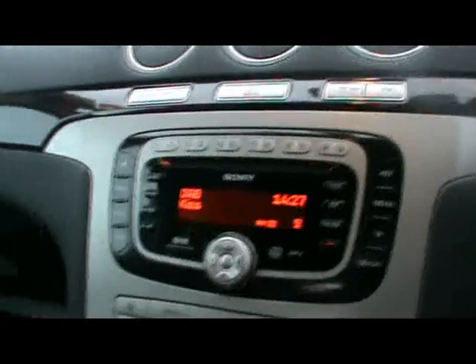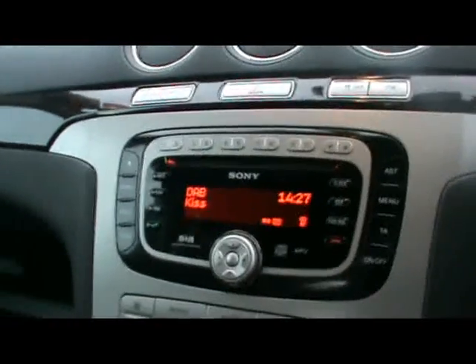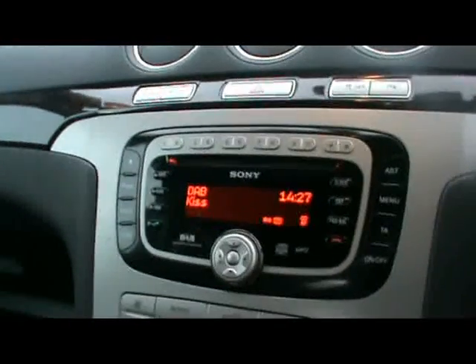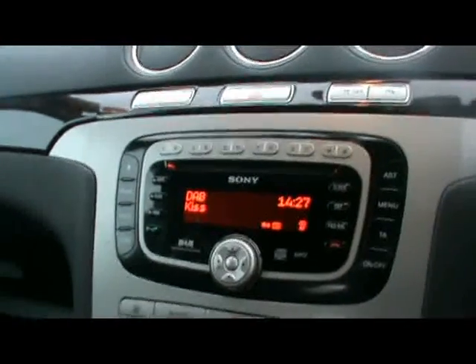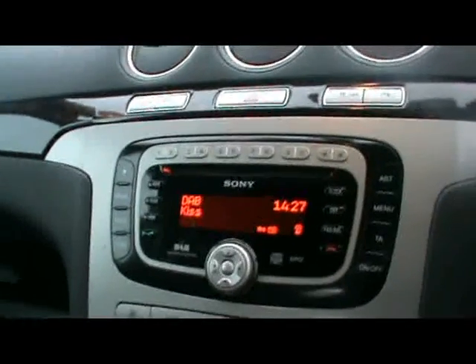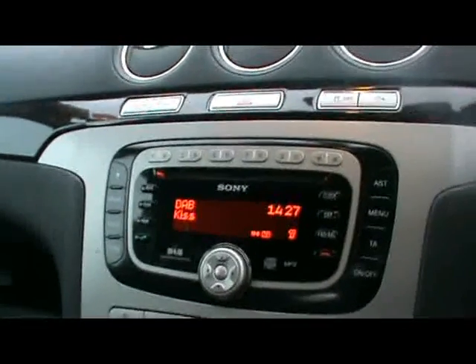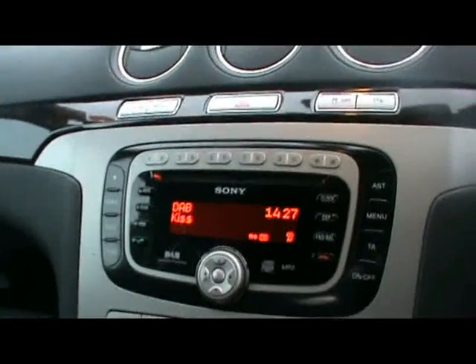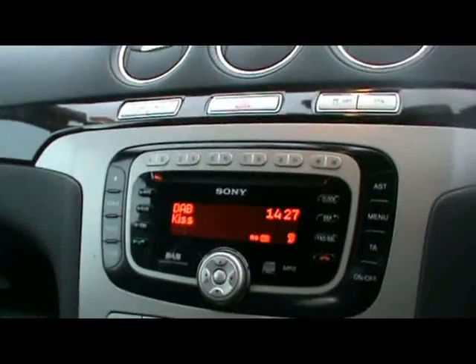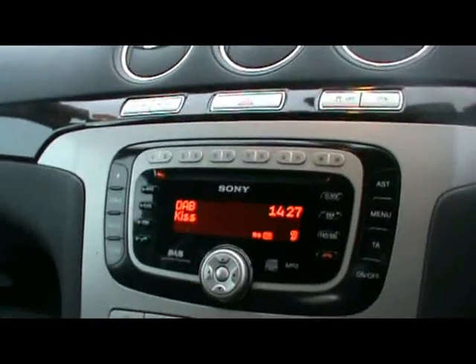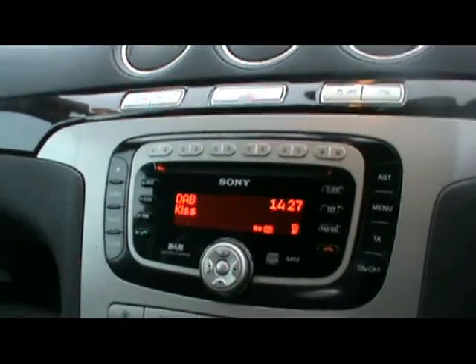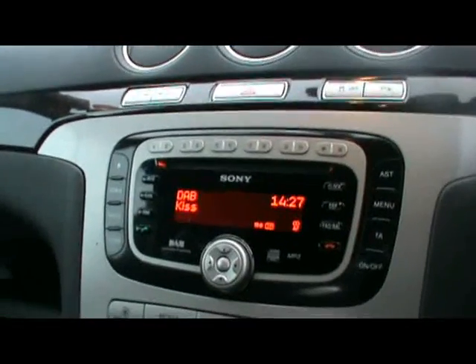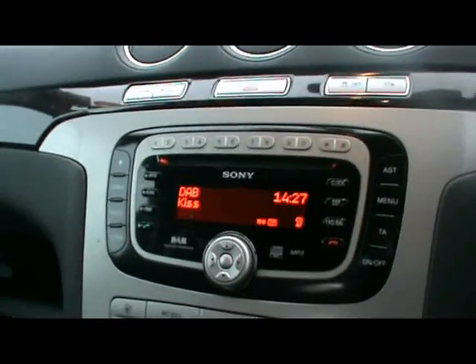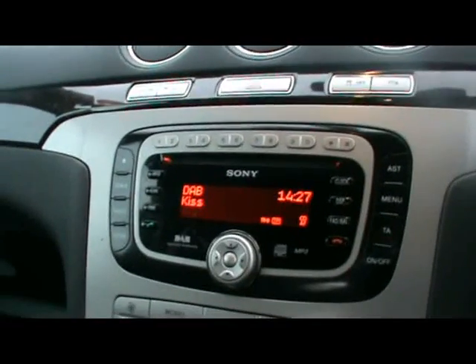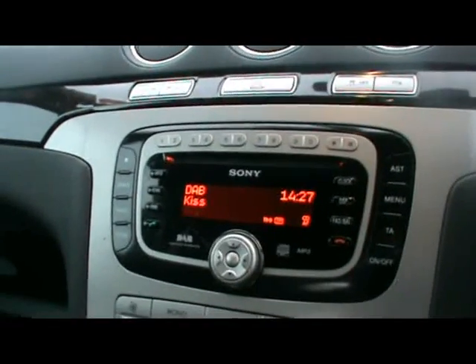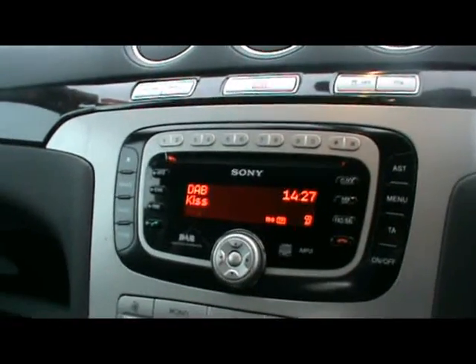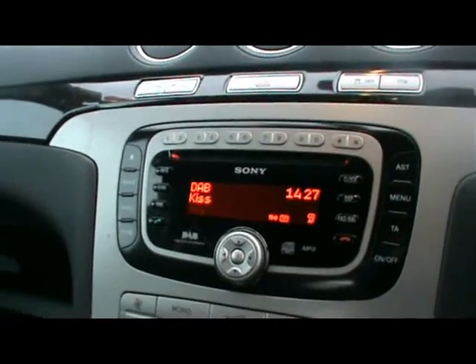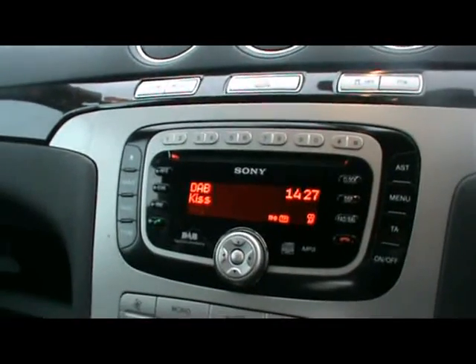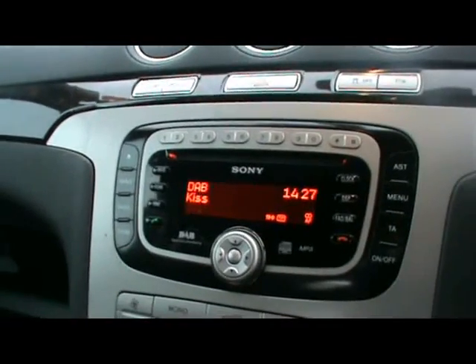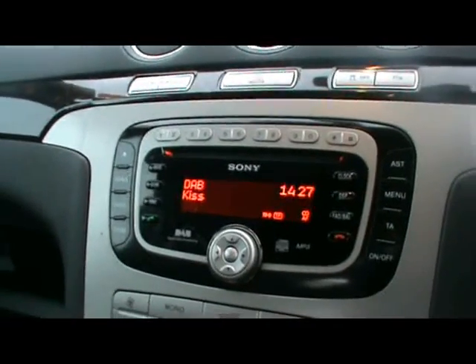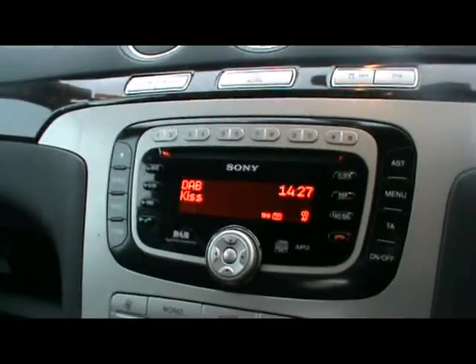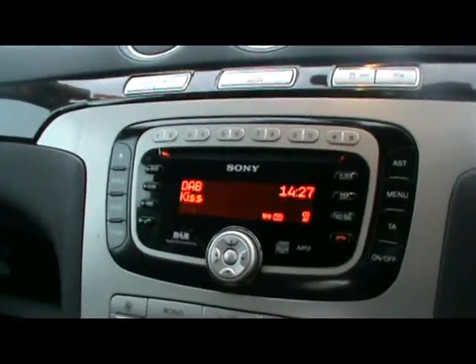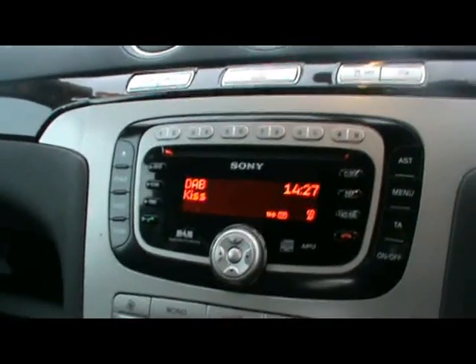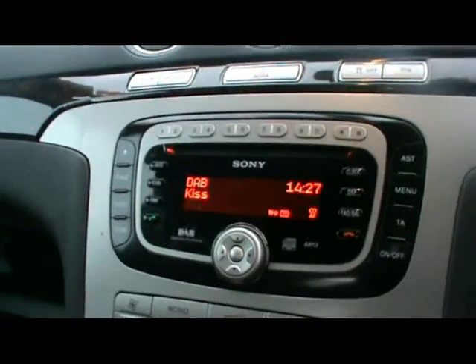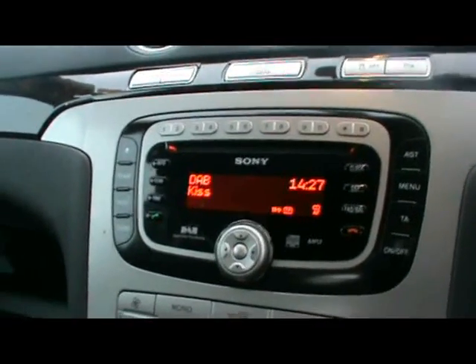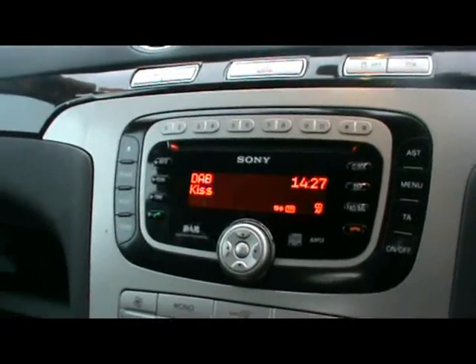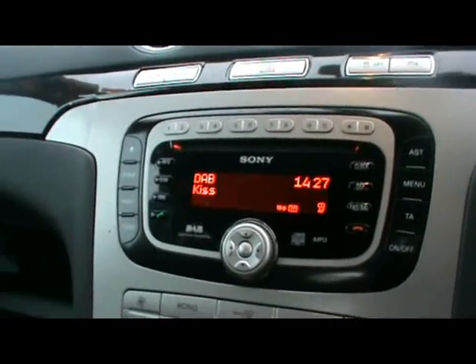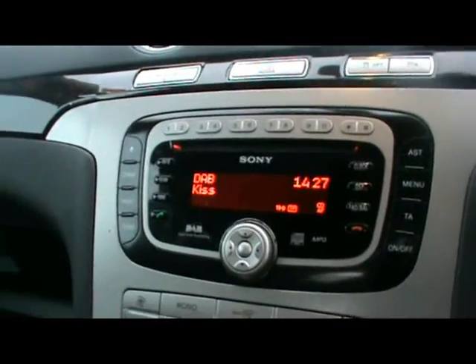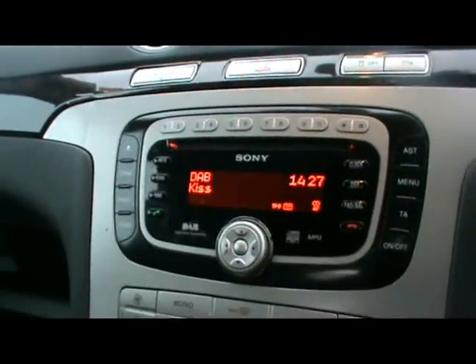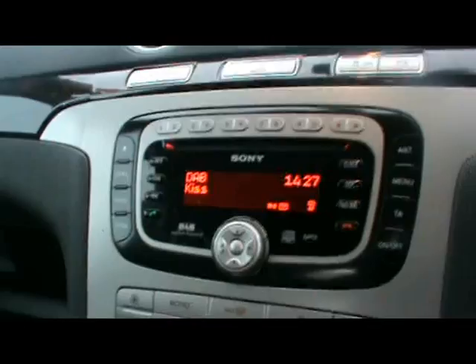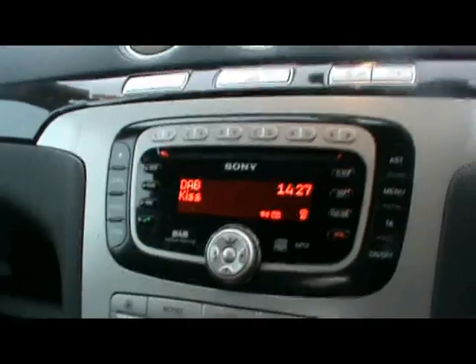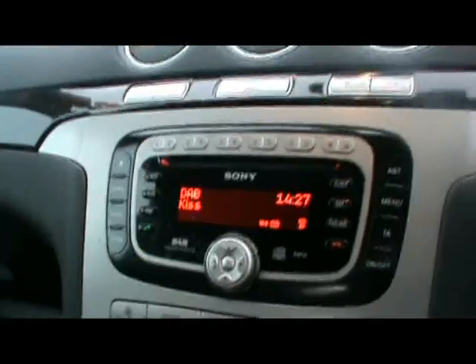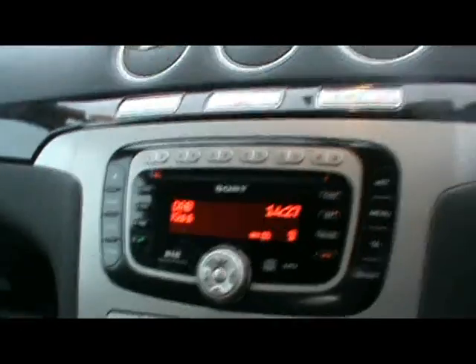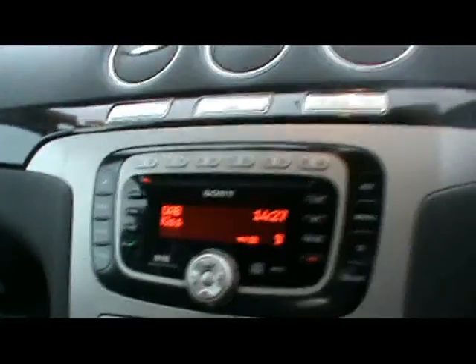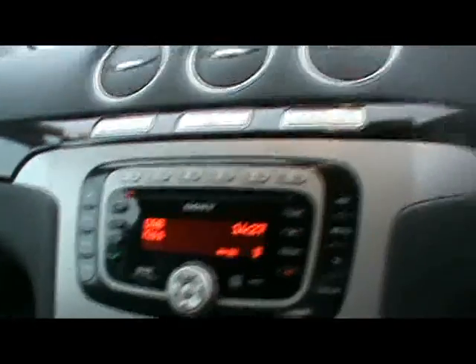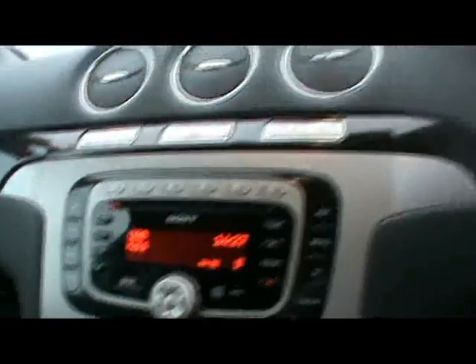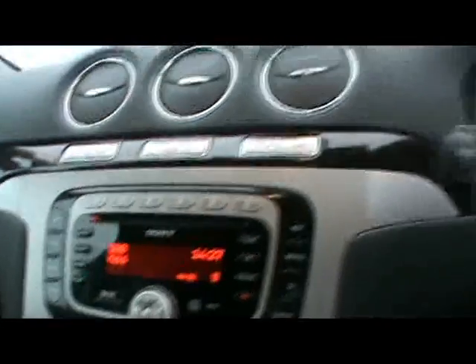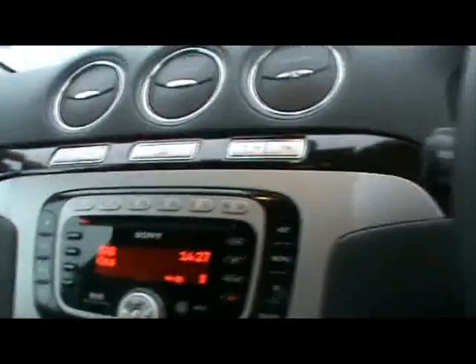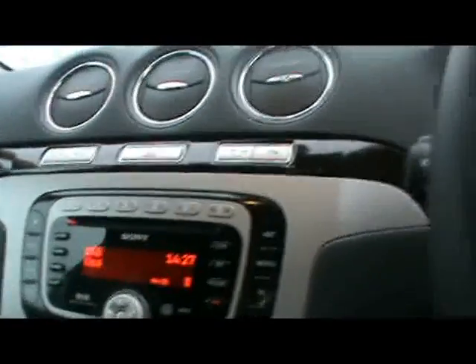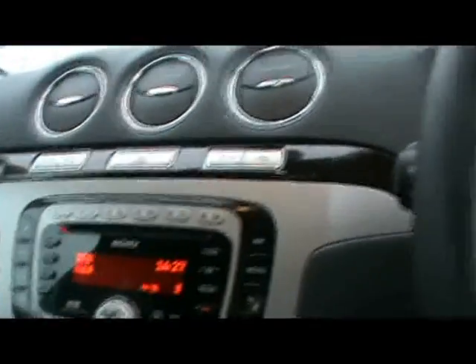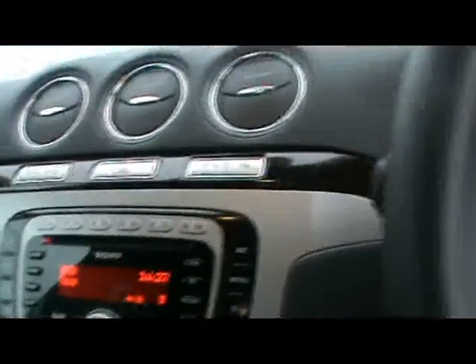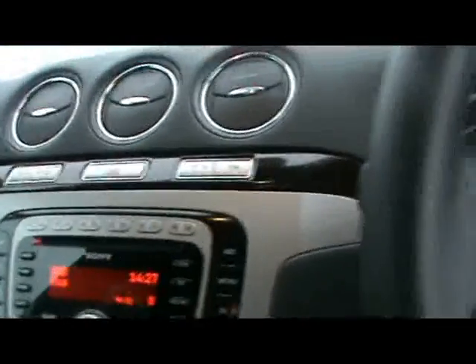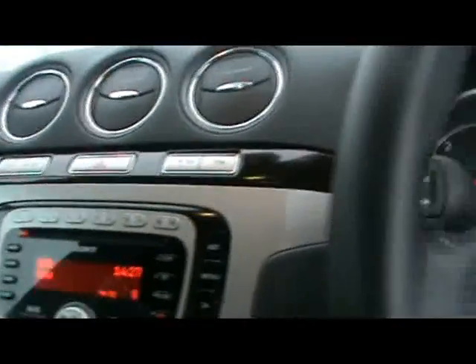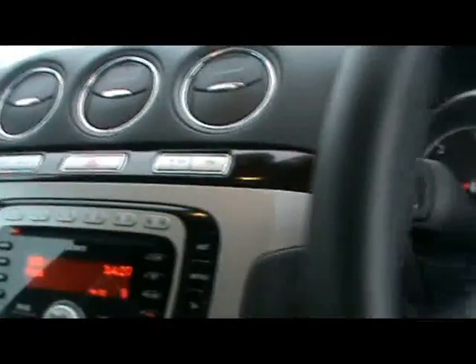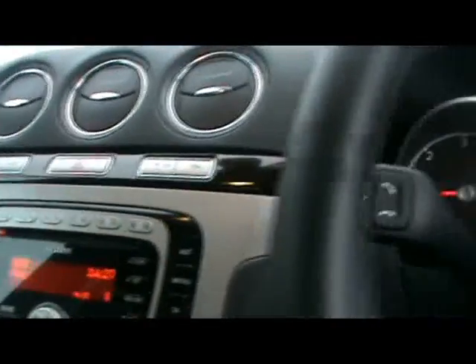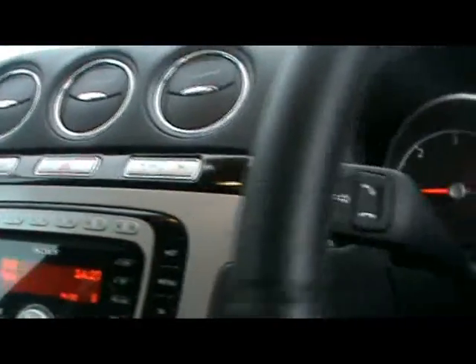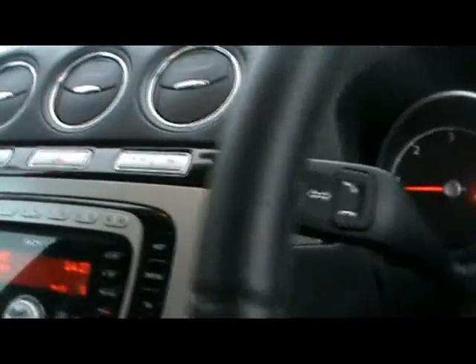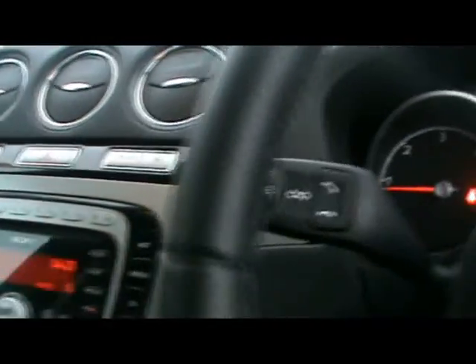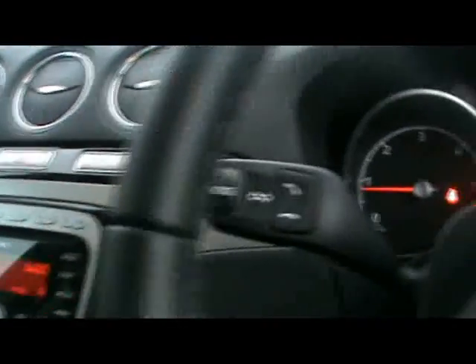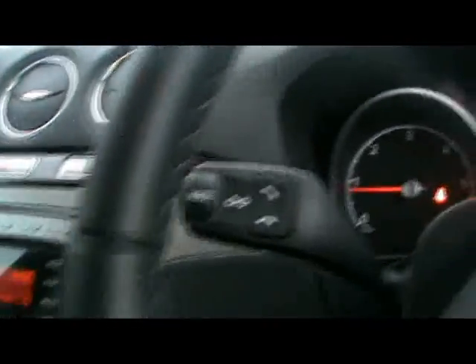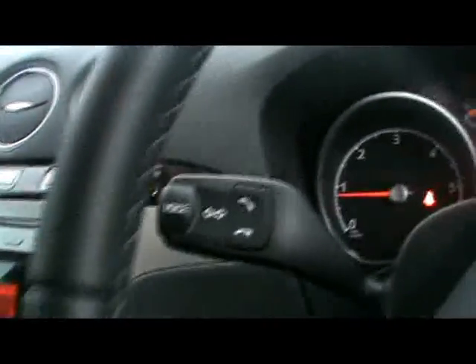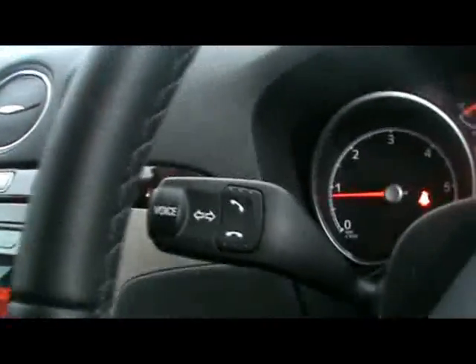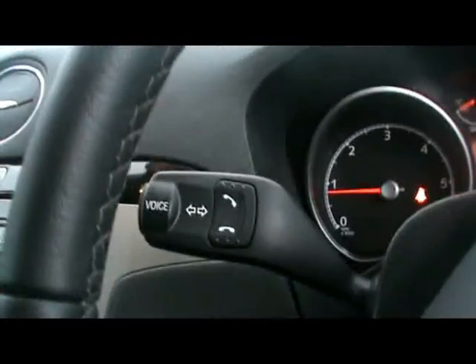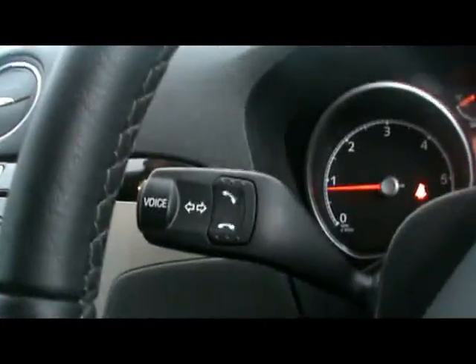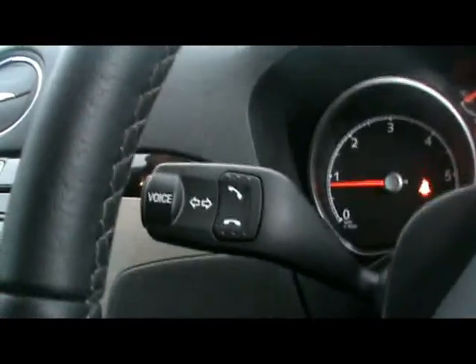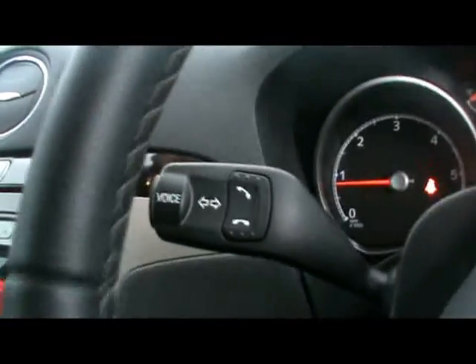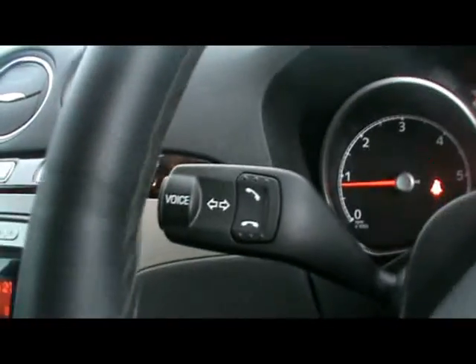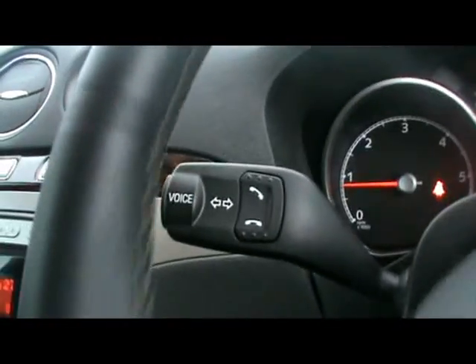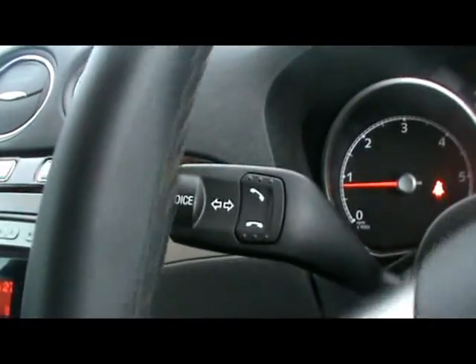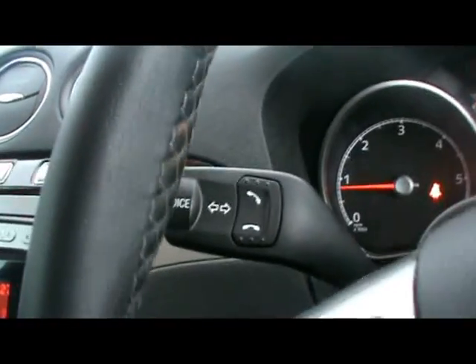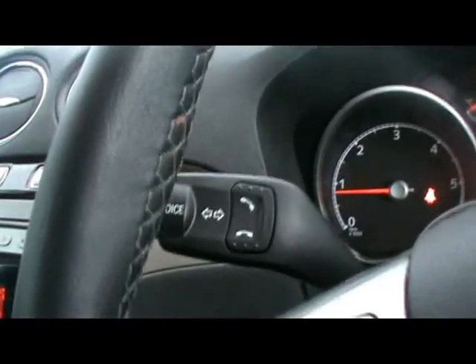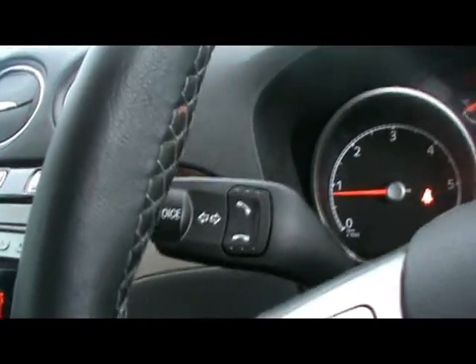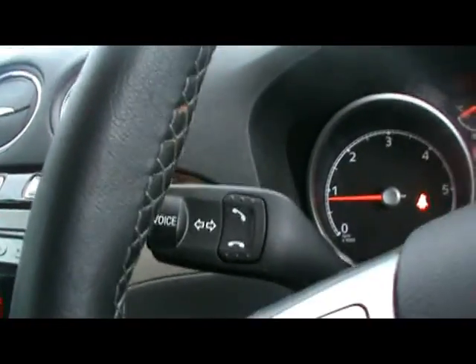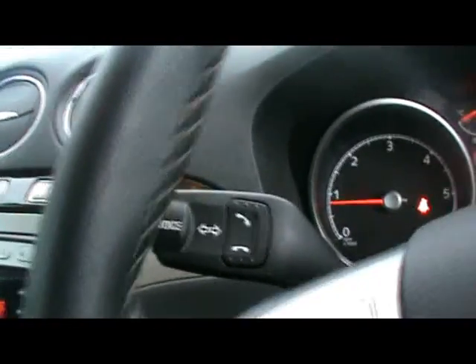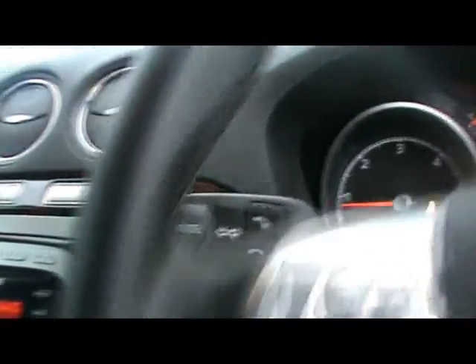You've got audio, CD player and auxiliary input. We've also got Bluetooth connectivity with voice control, which is just from the stock steering wheel.